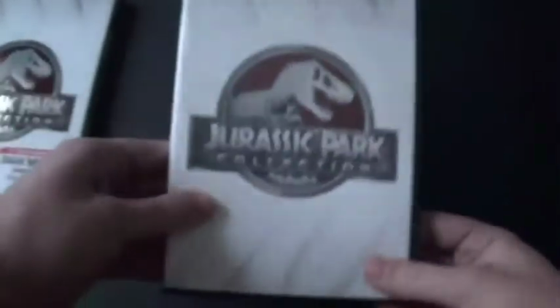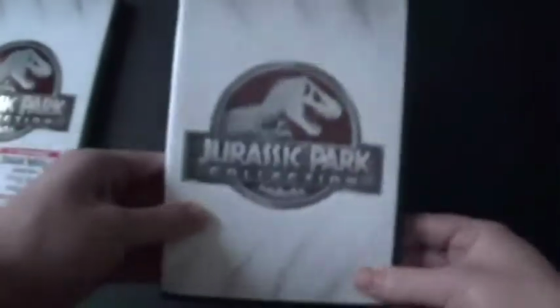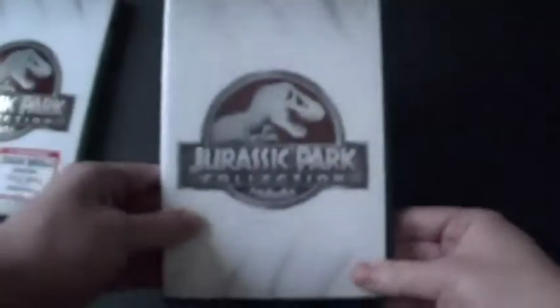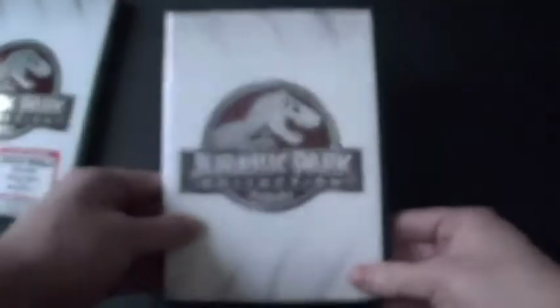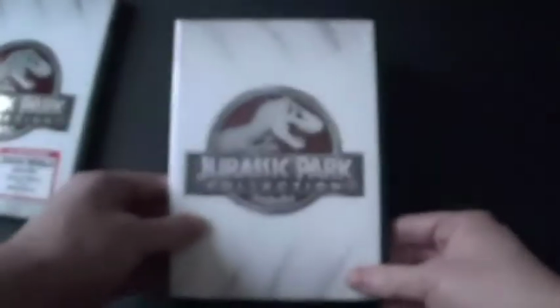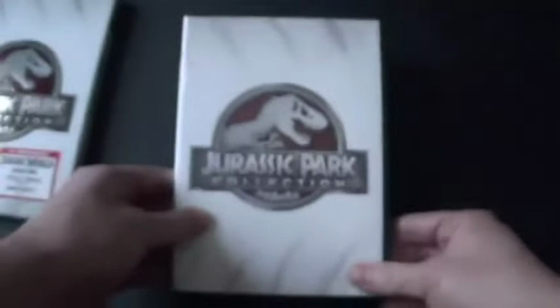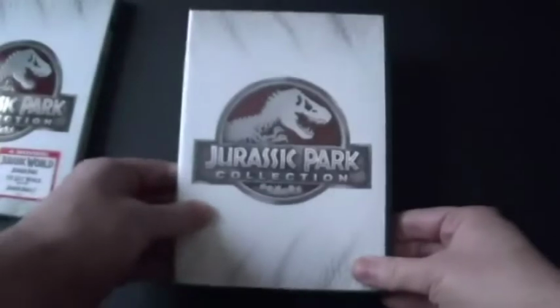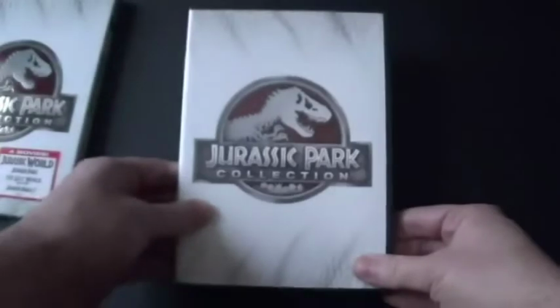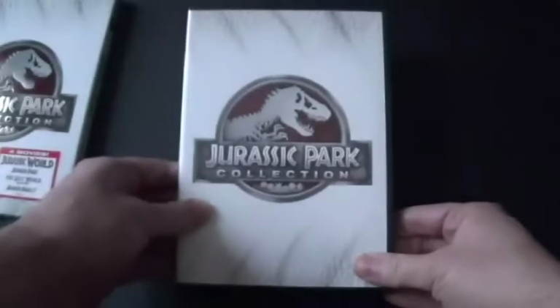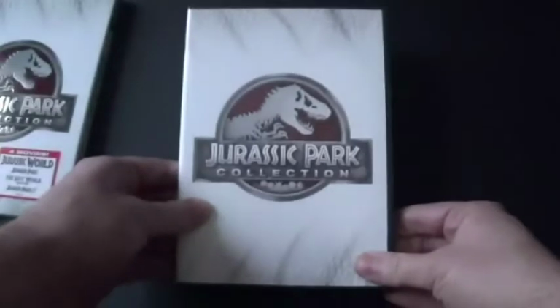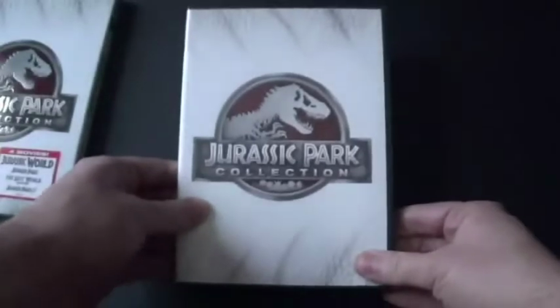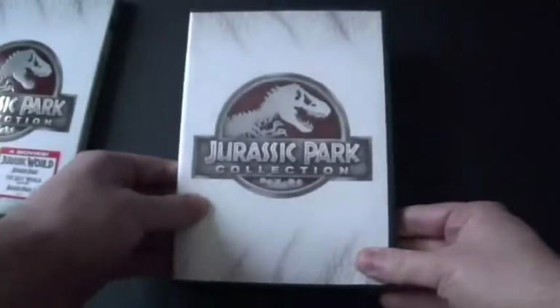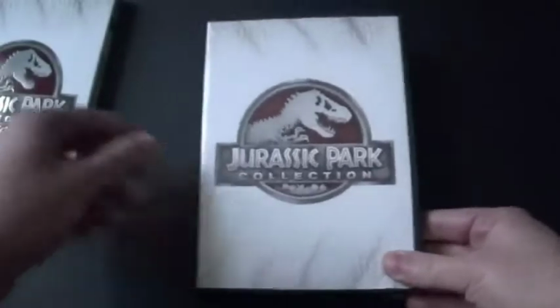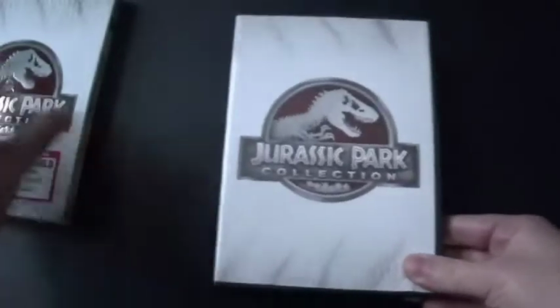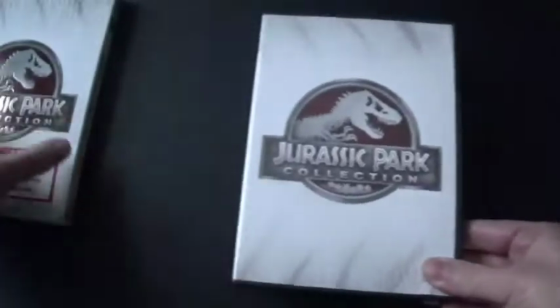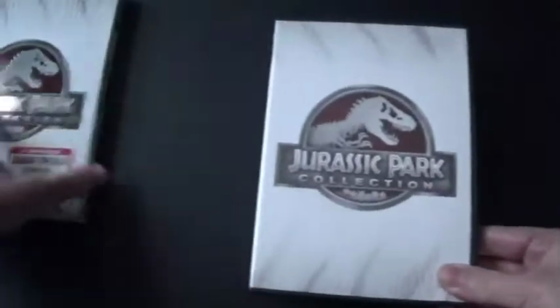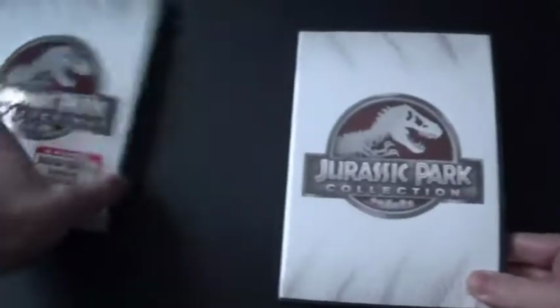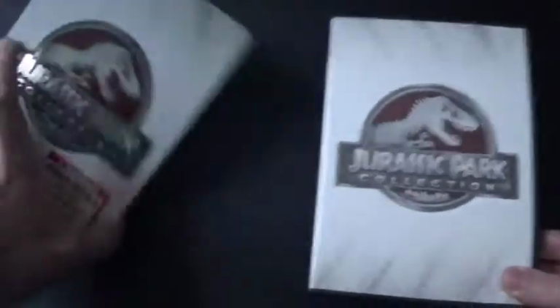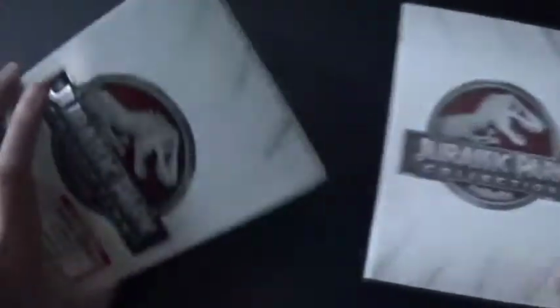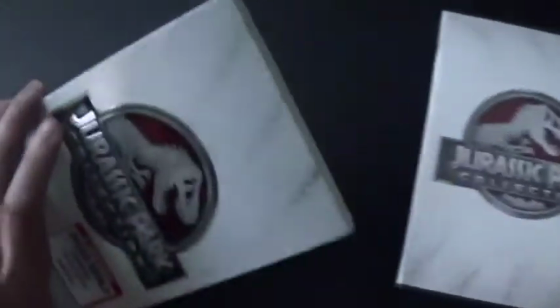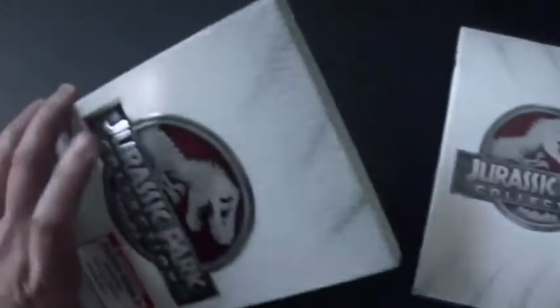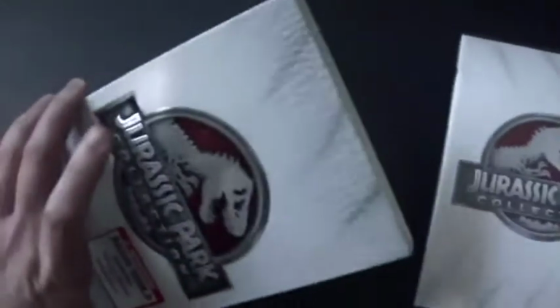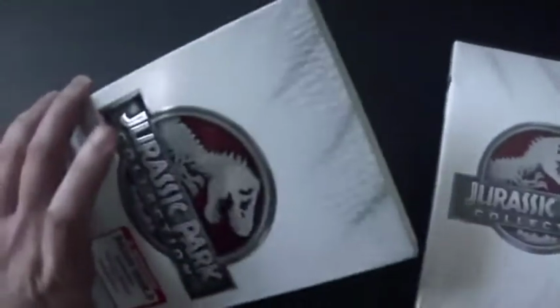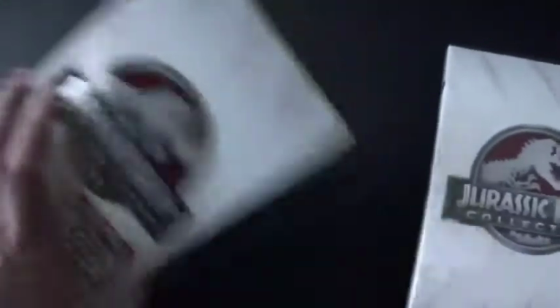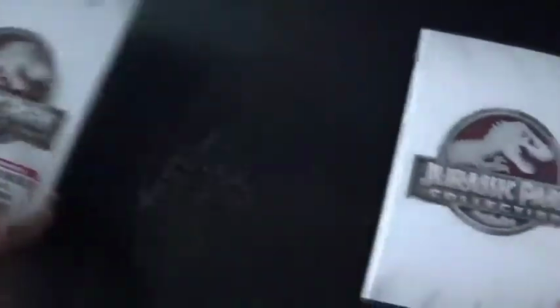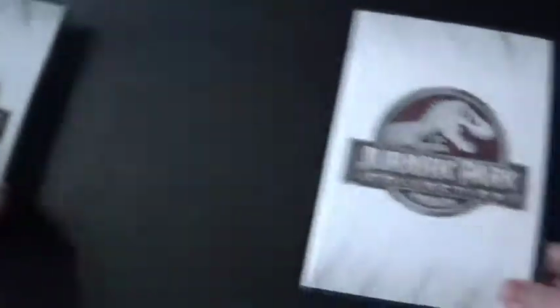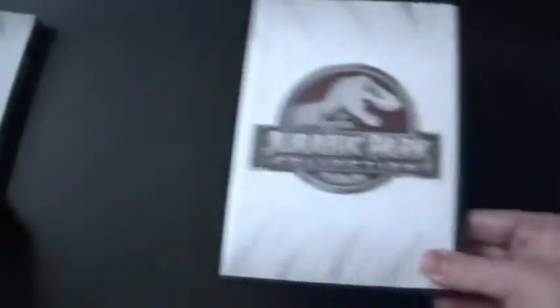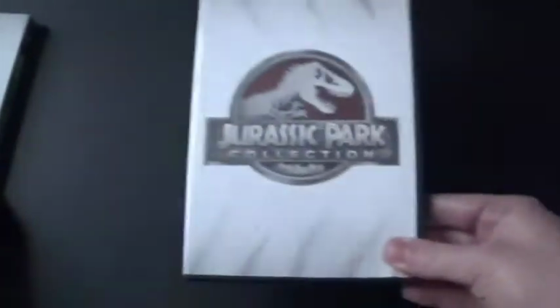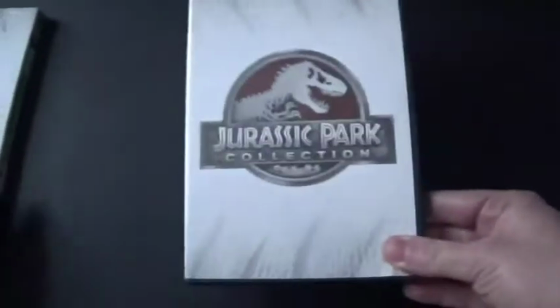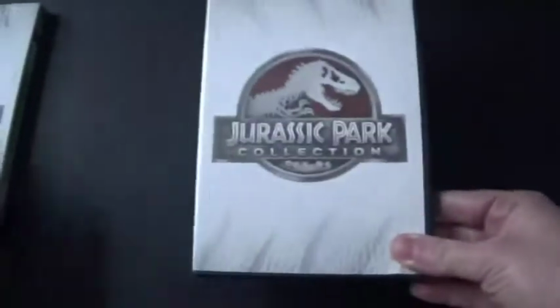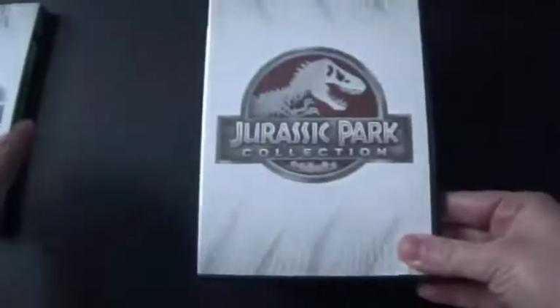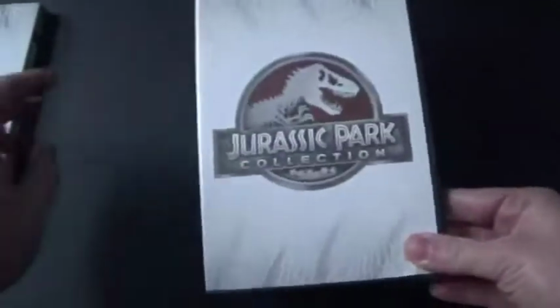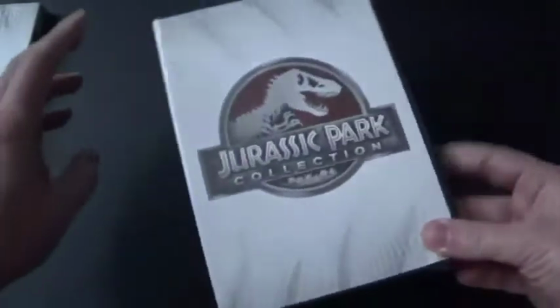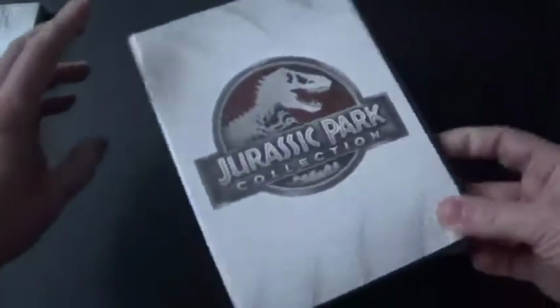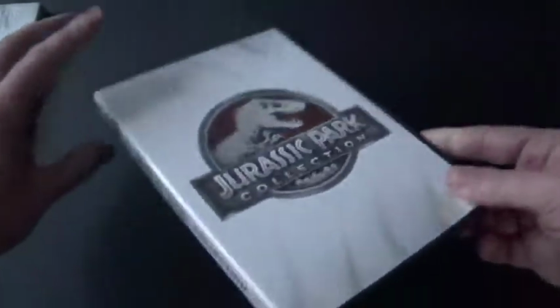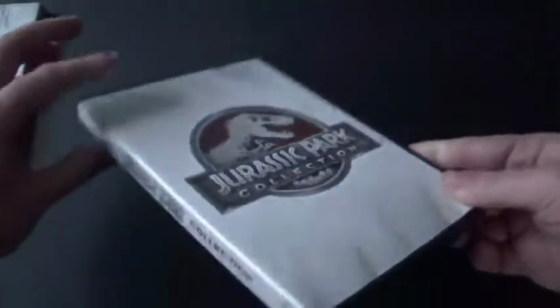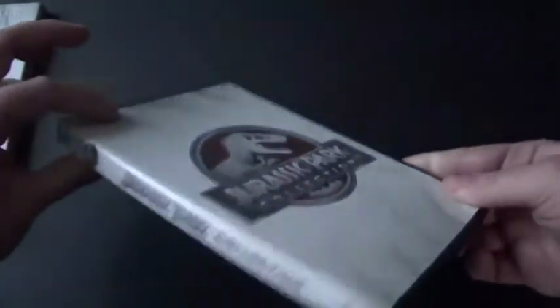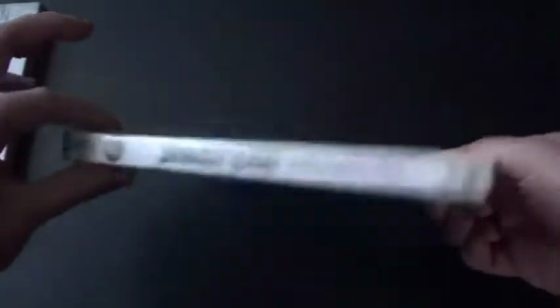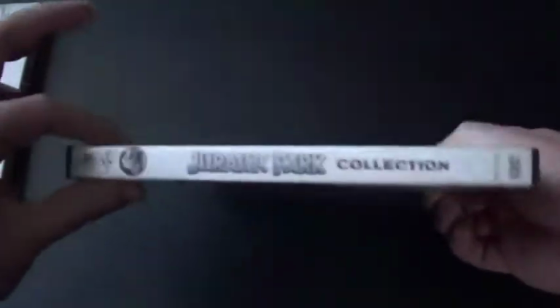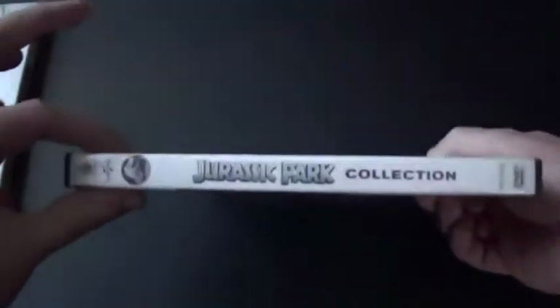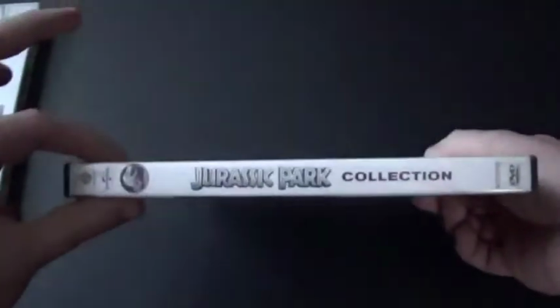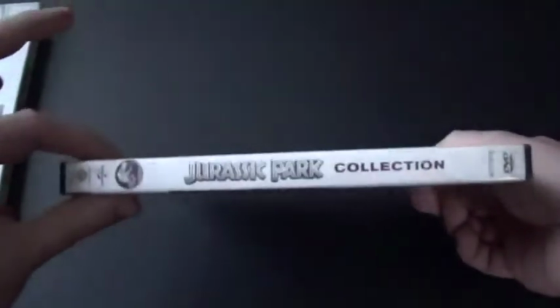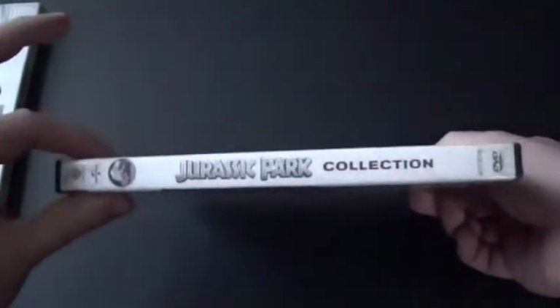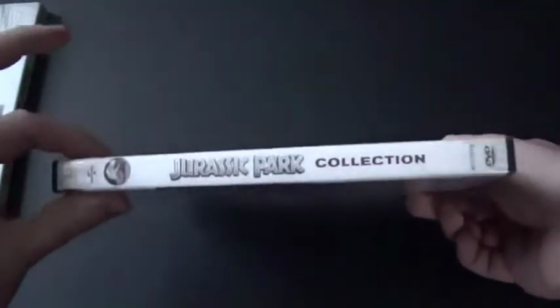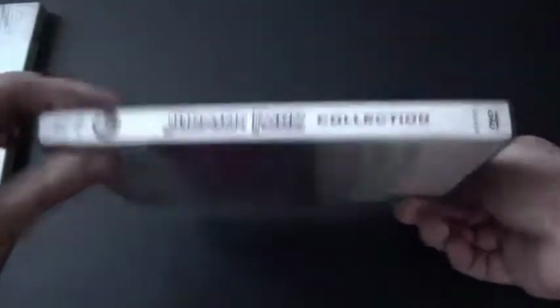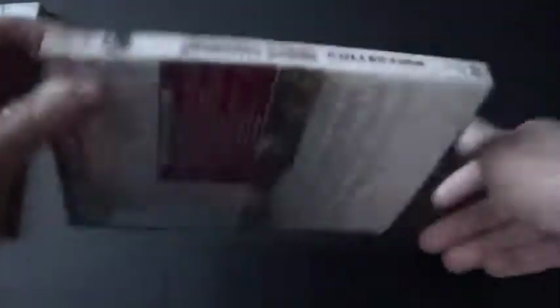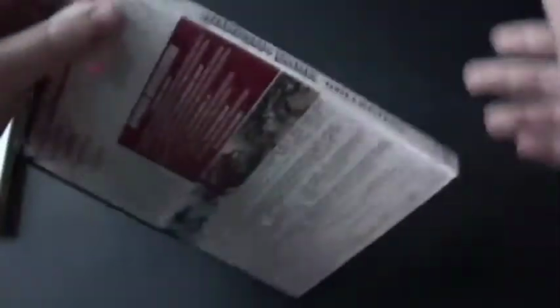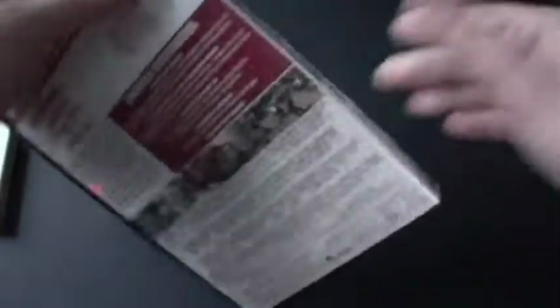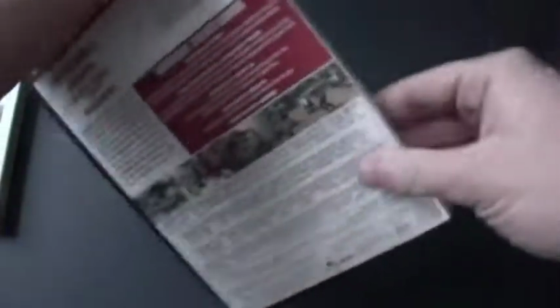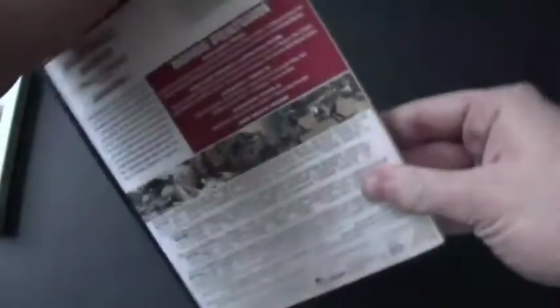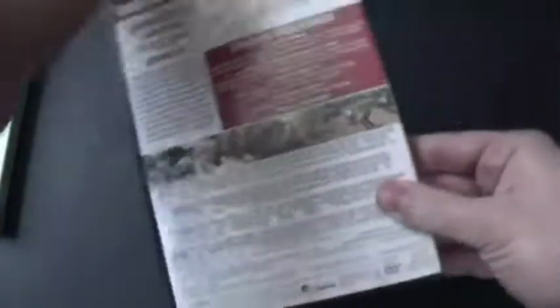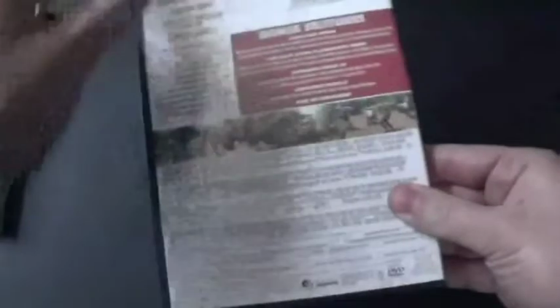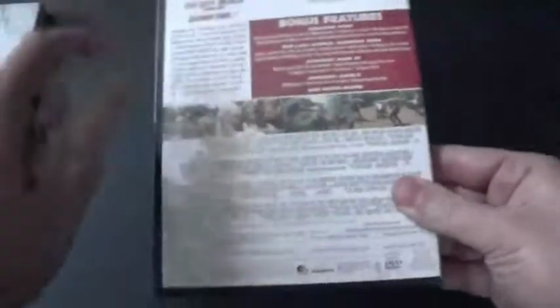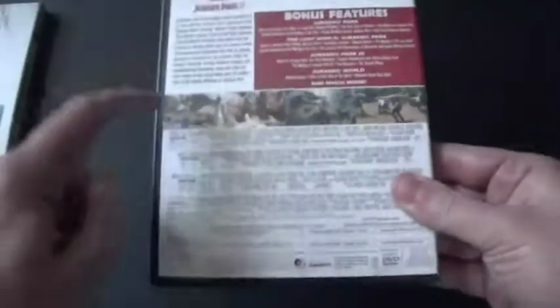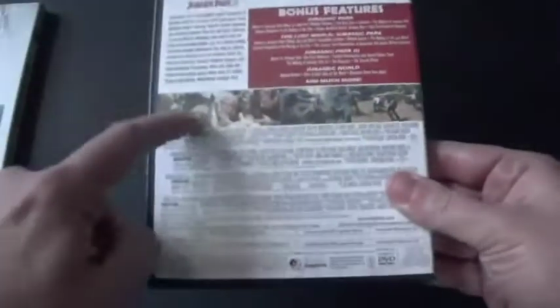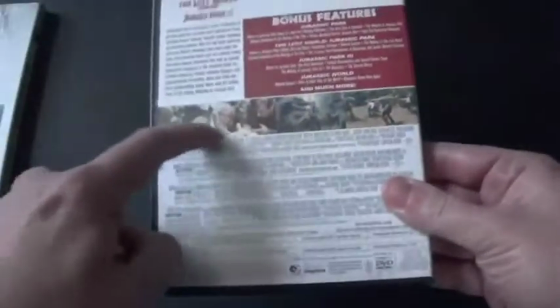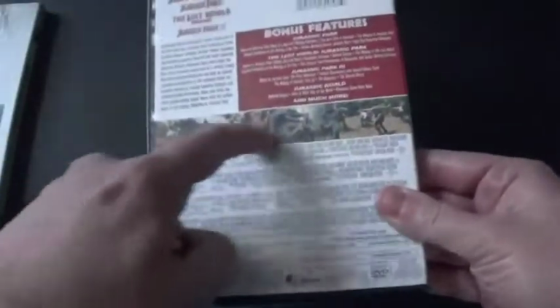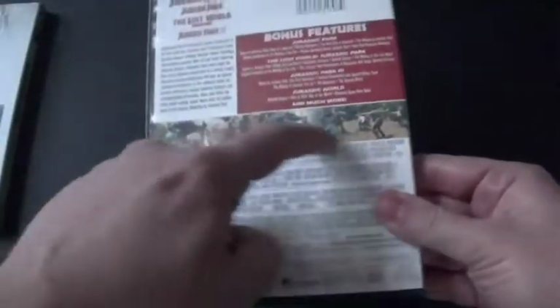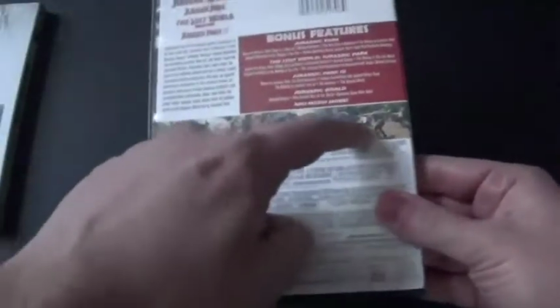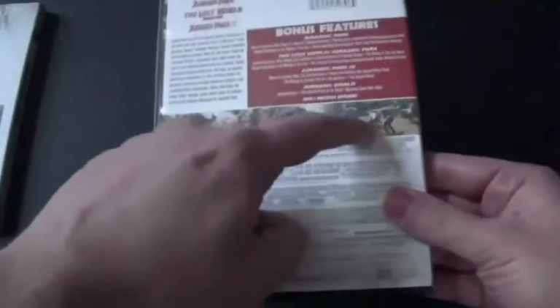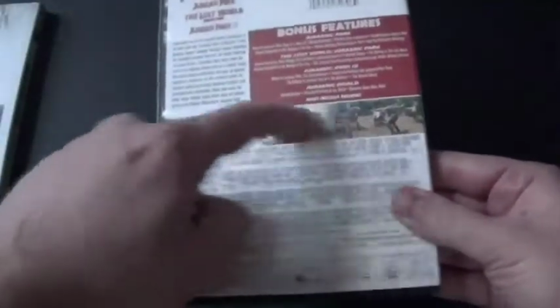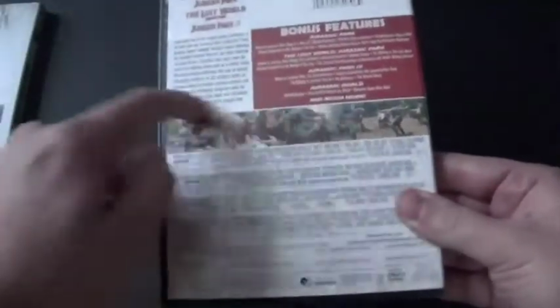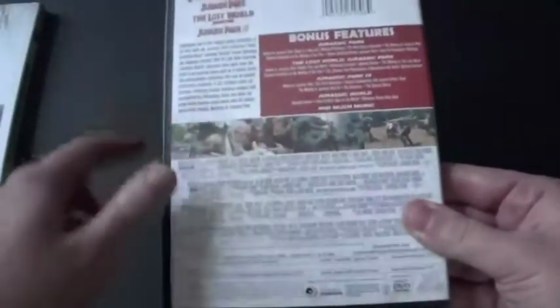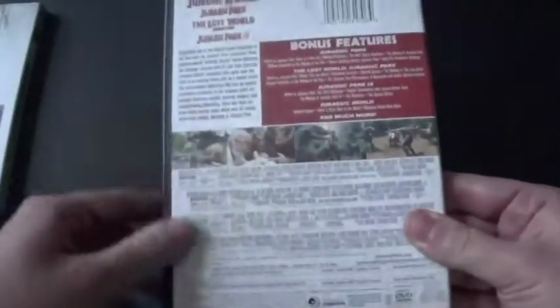So here's the case, because this thing was in a slip cover. And it's actually the same.